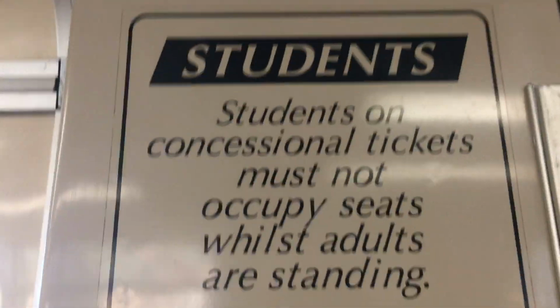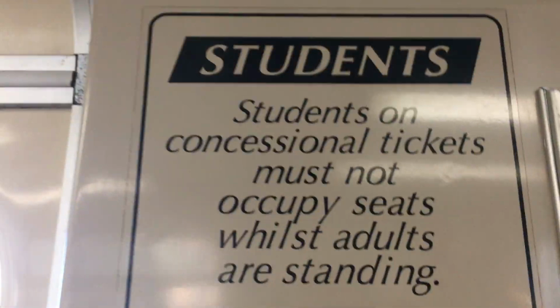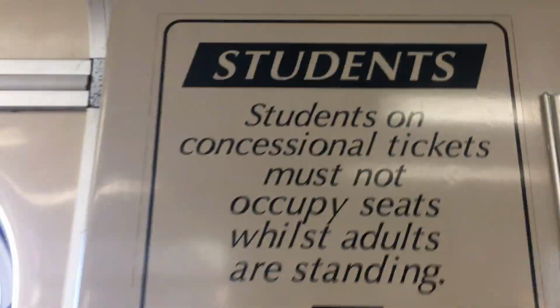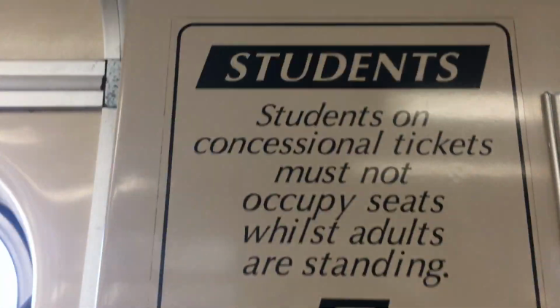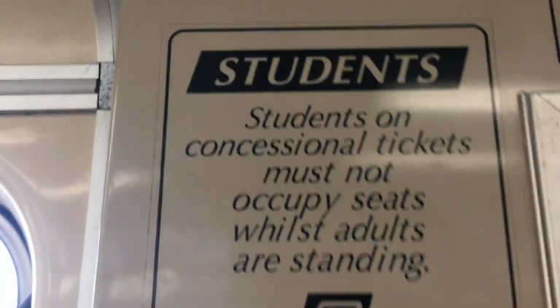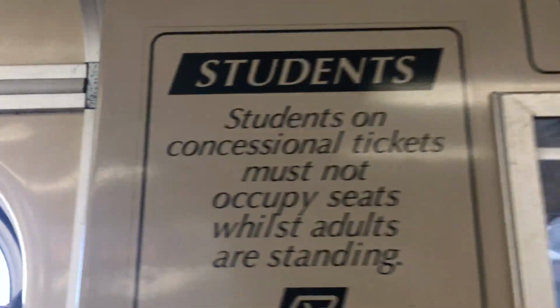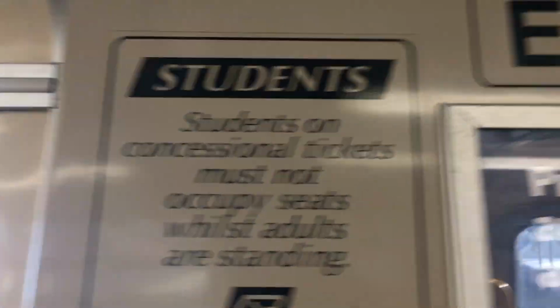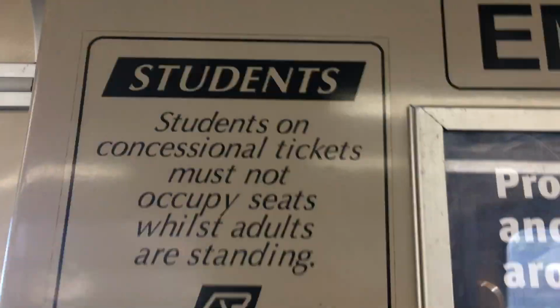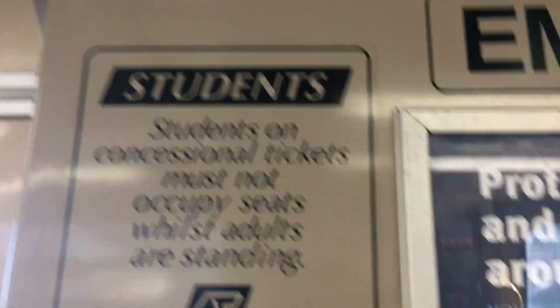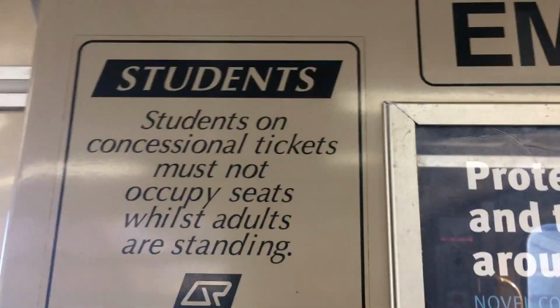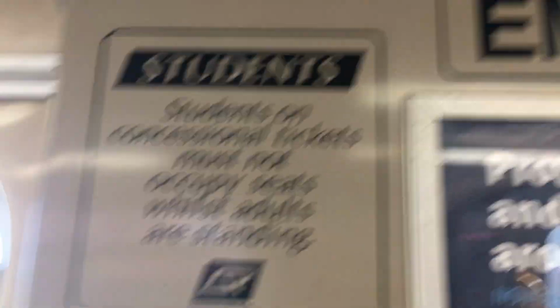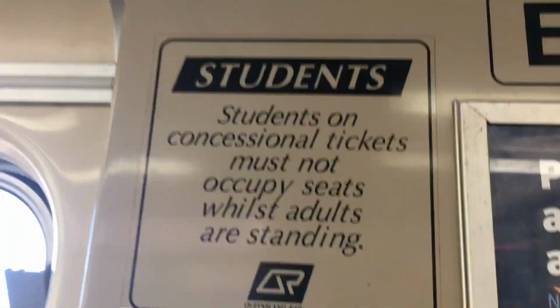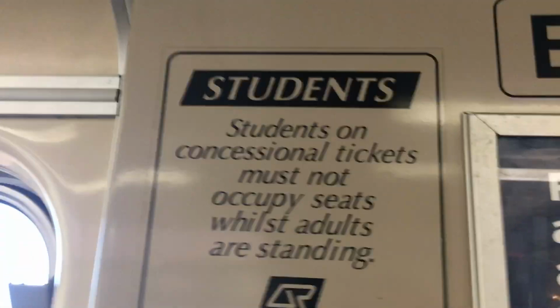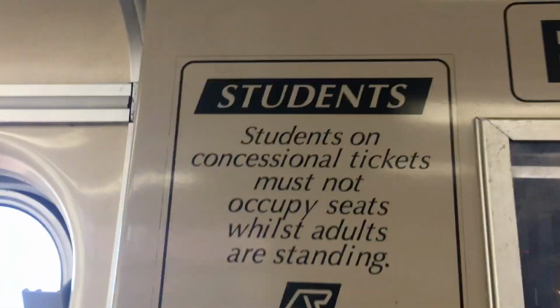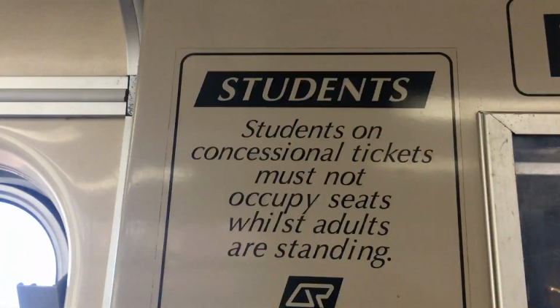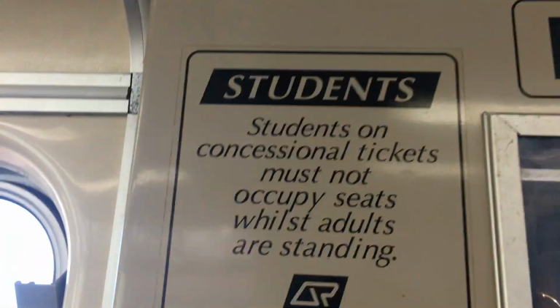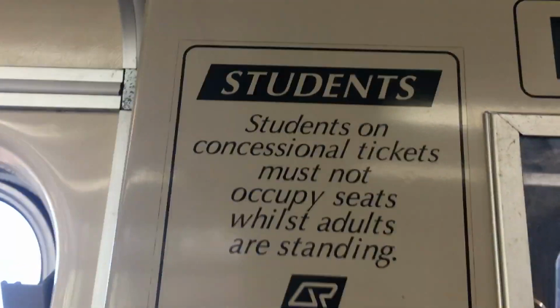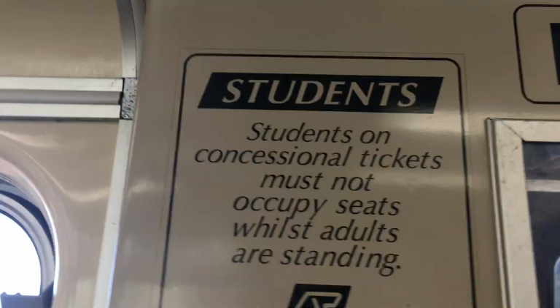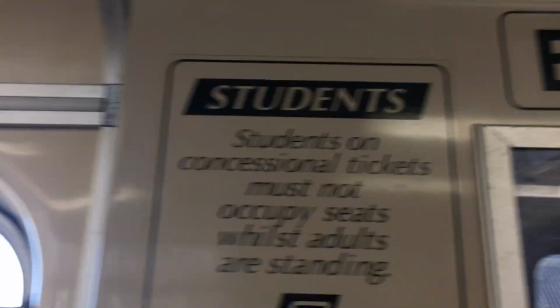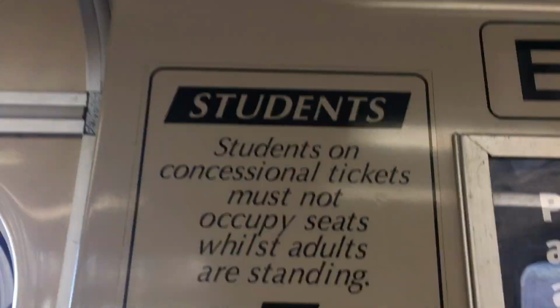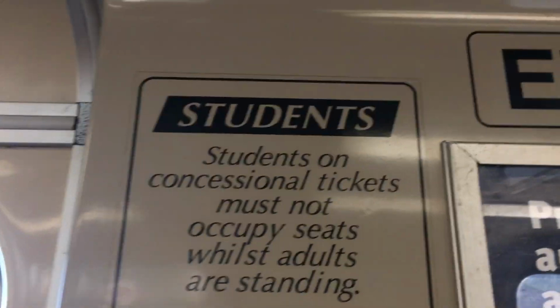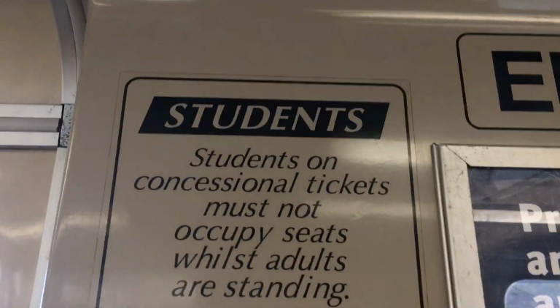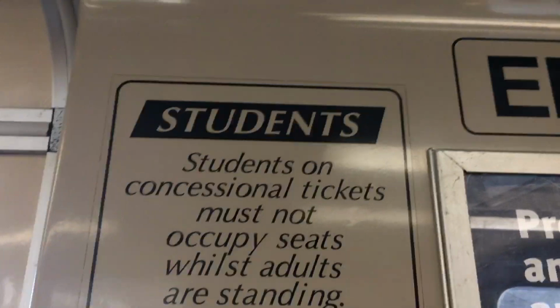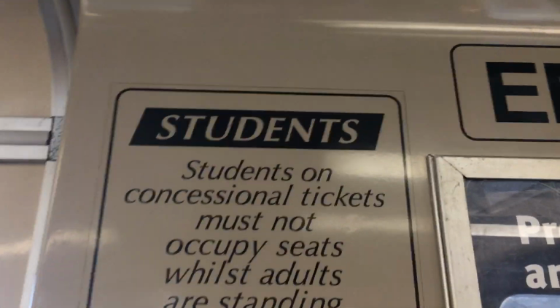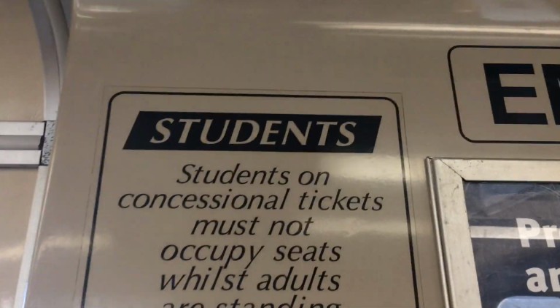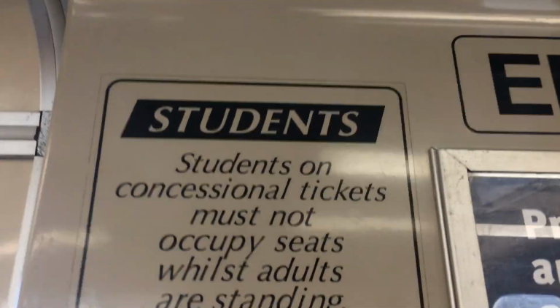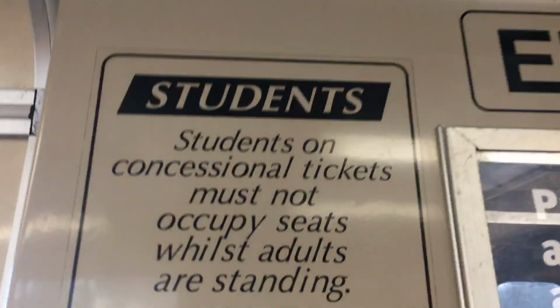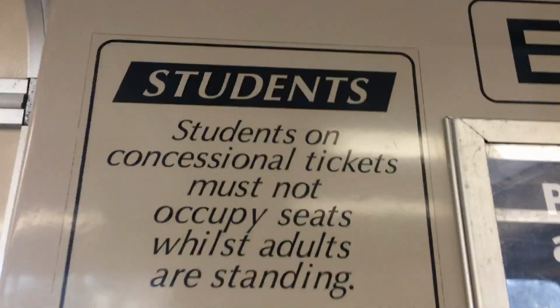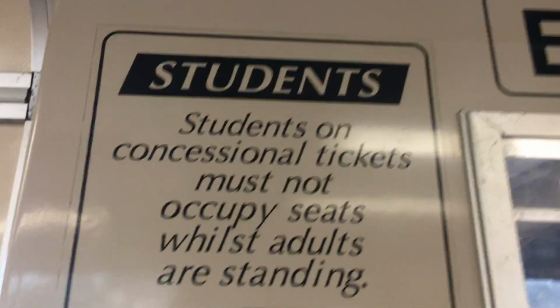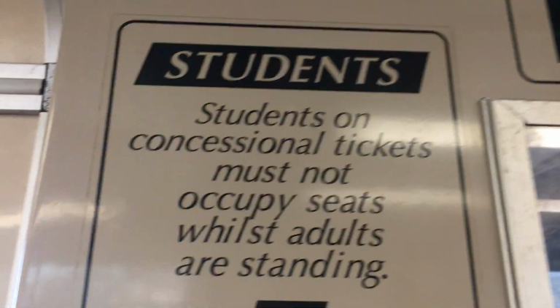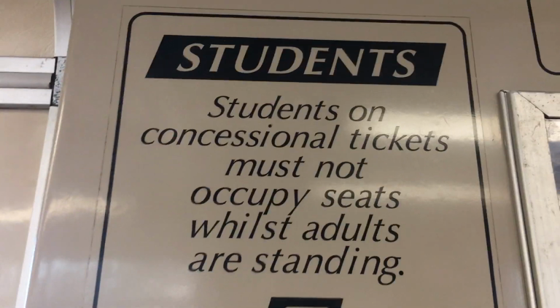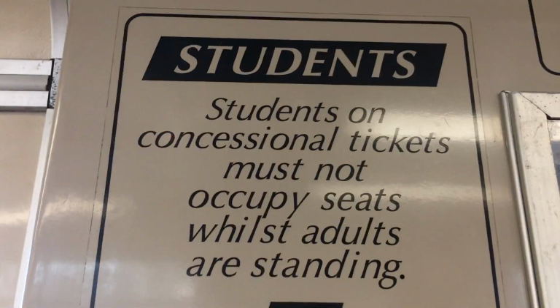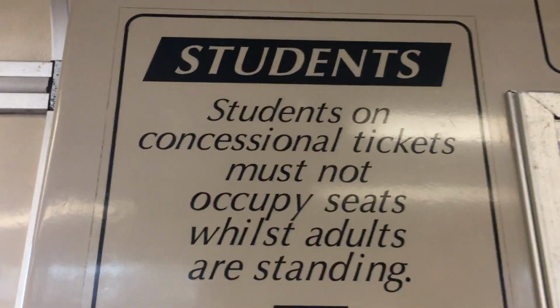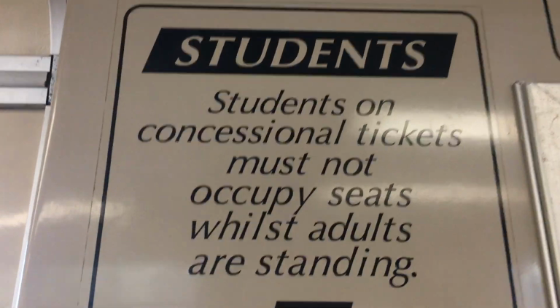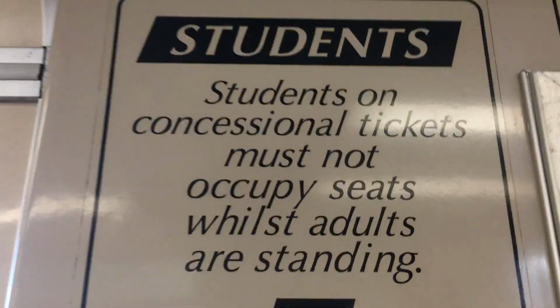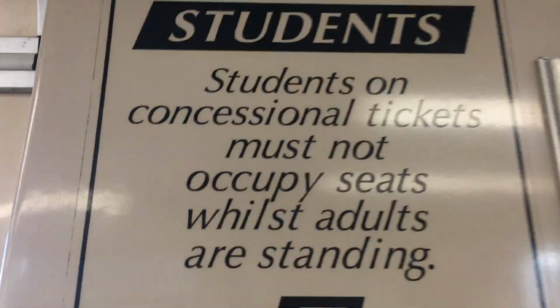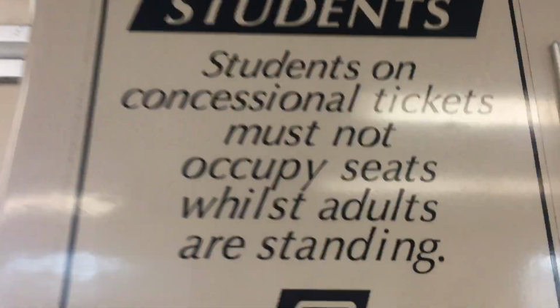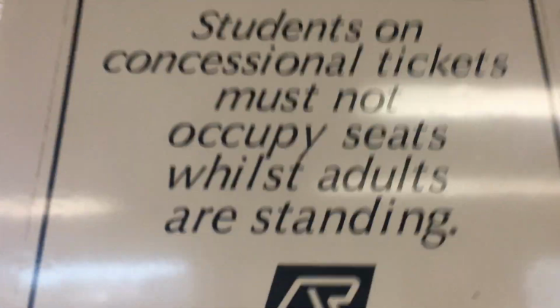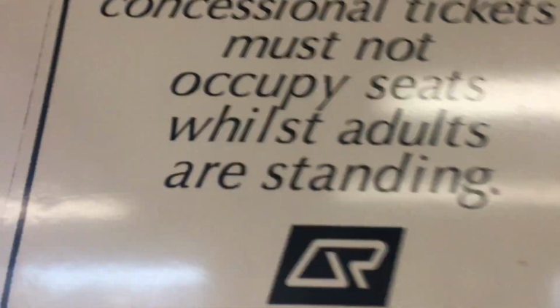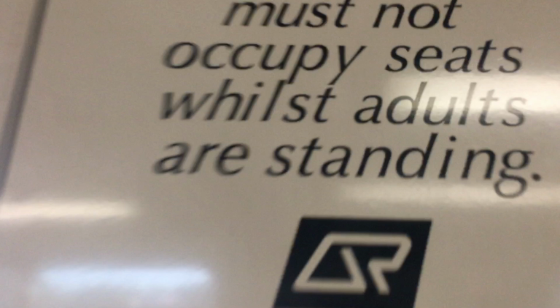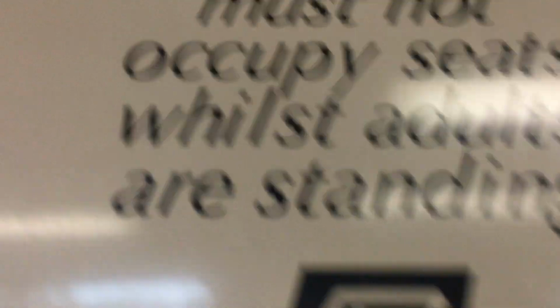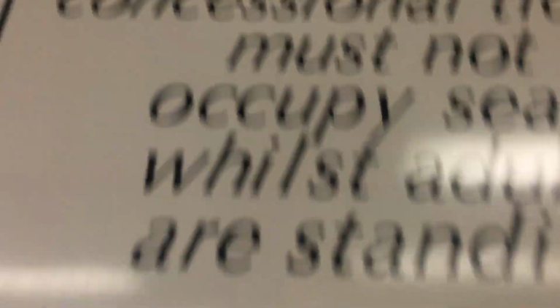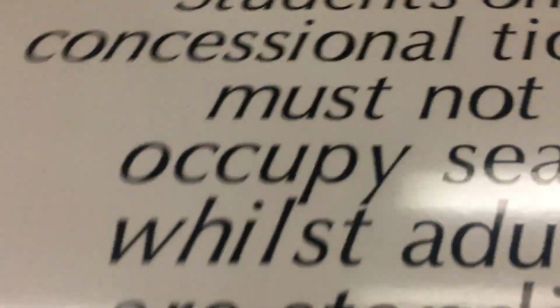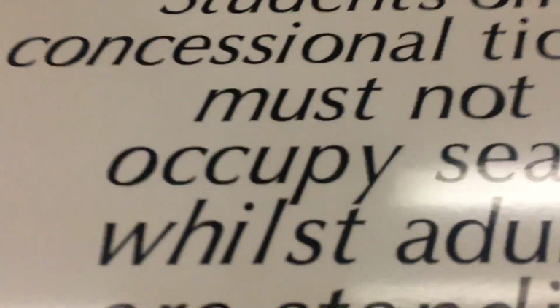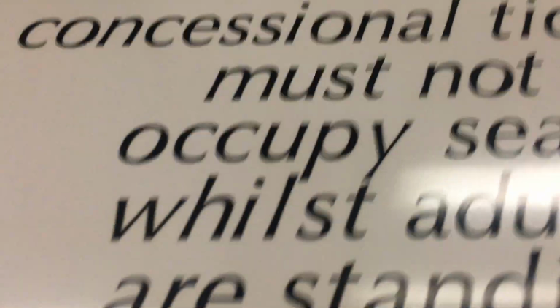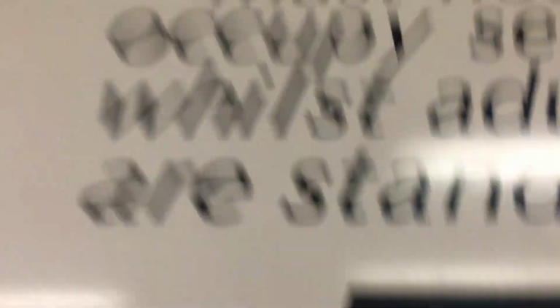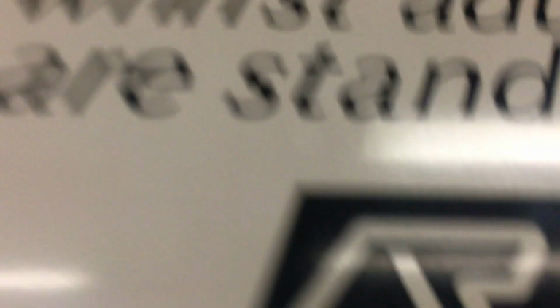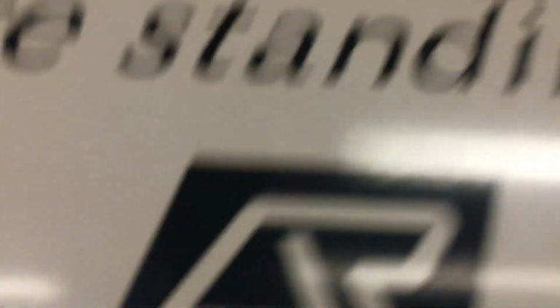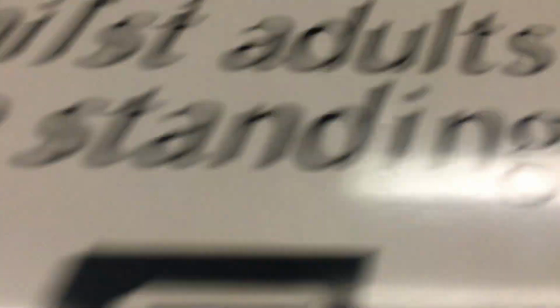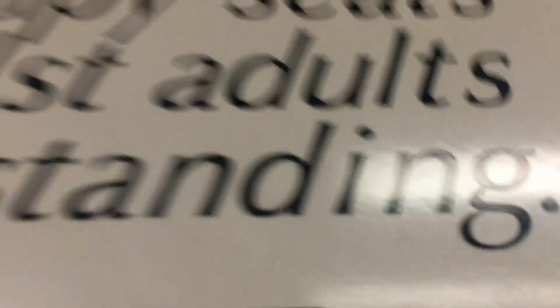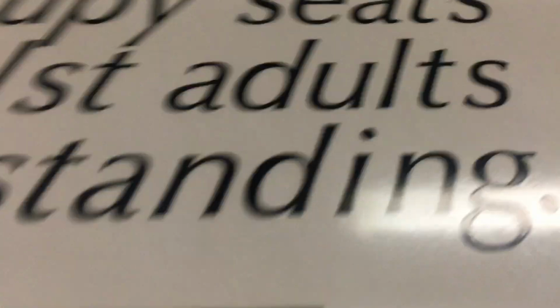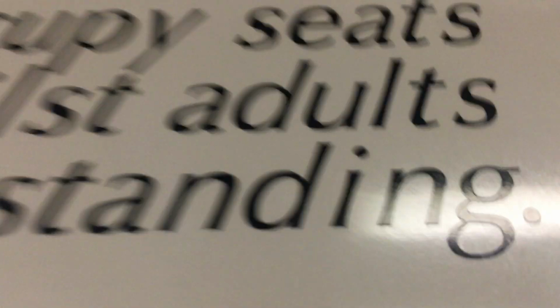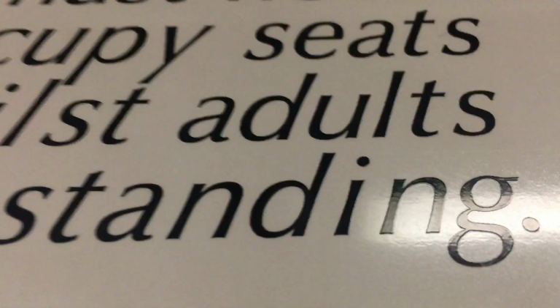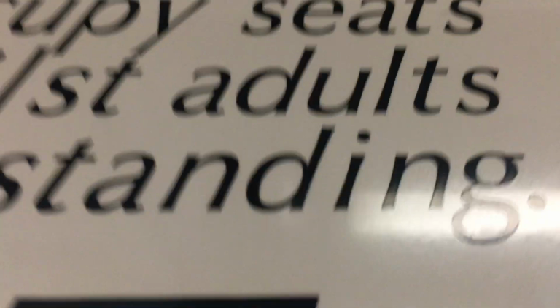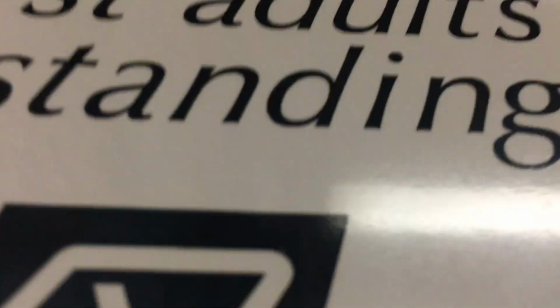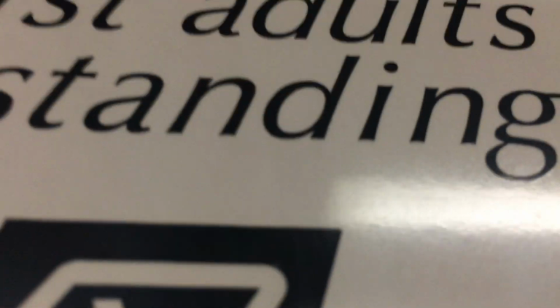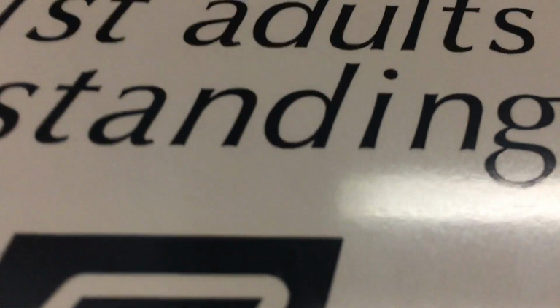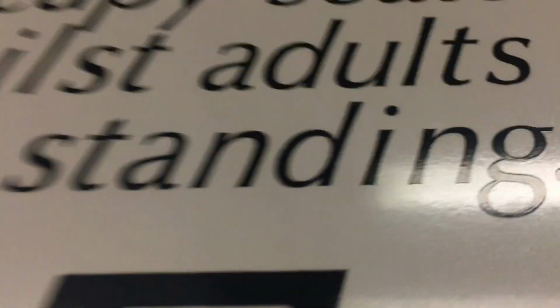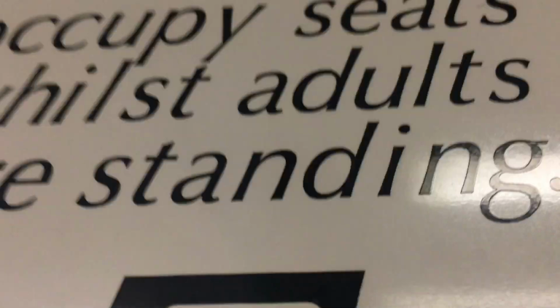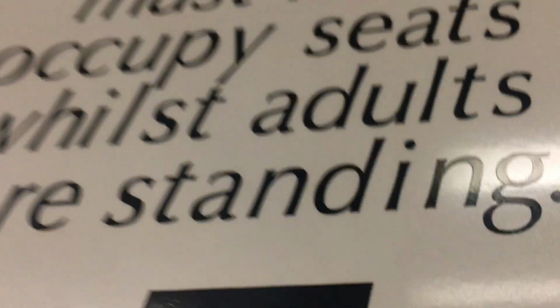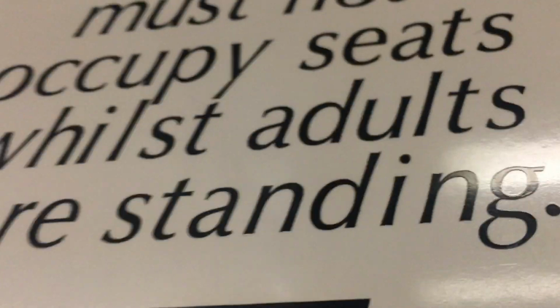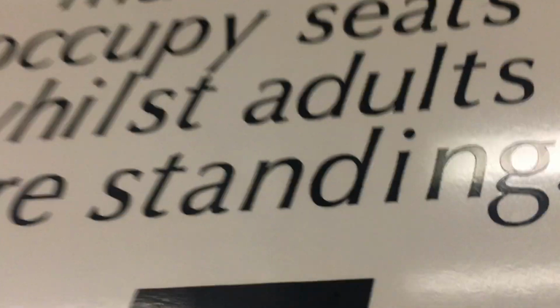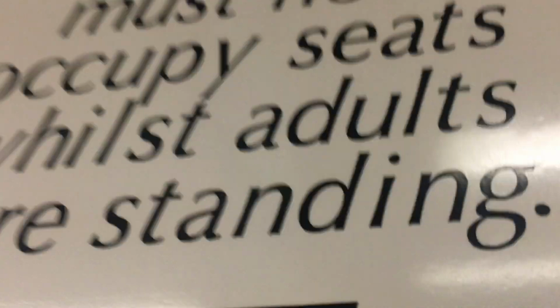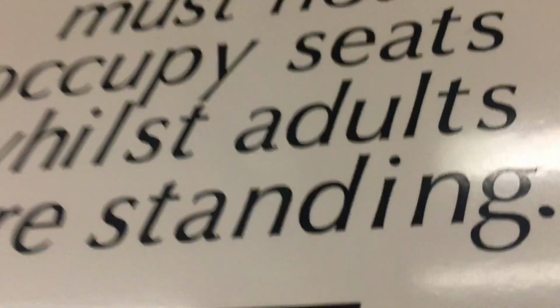Students on concessional tickets must not be on the train past their allowed station.